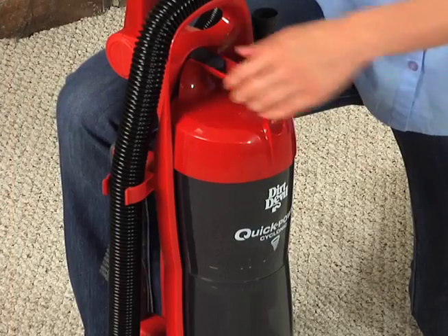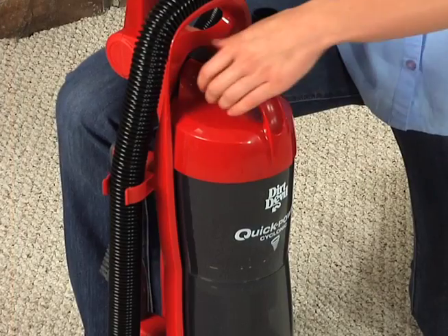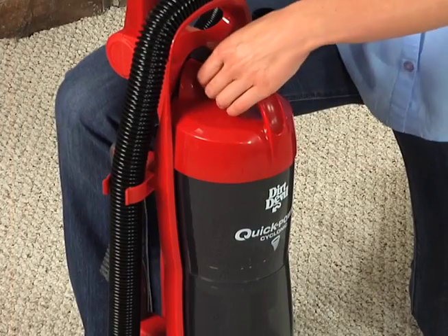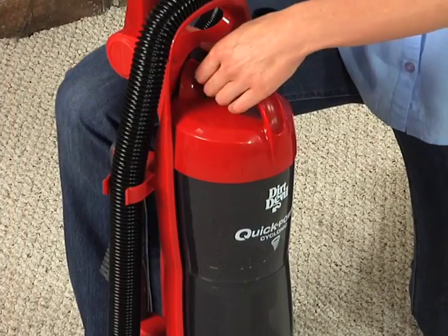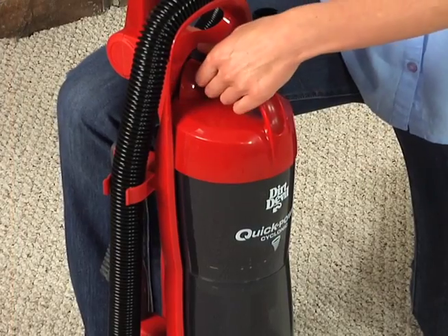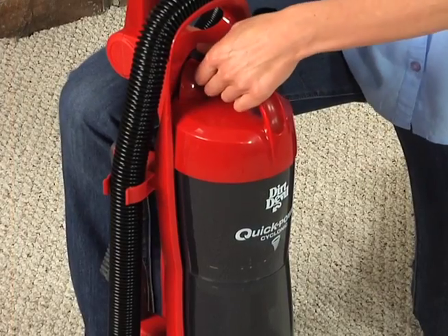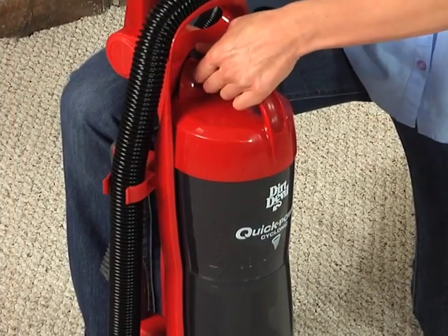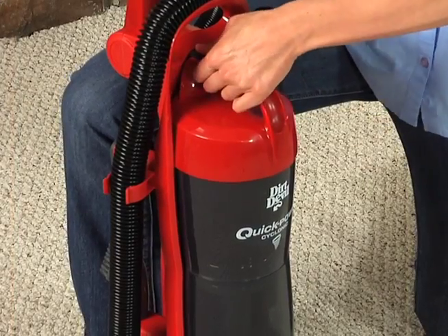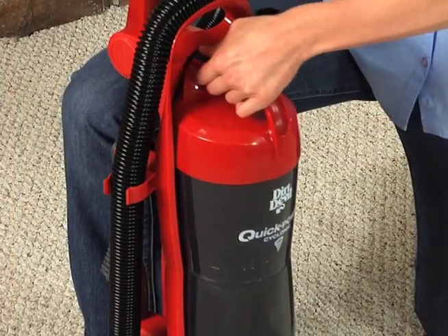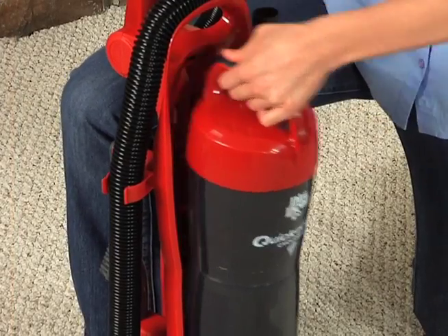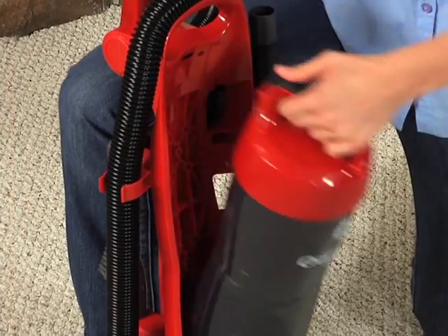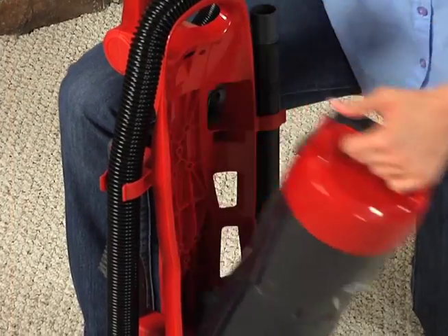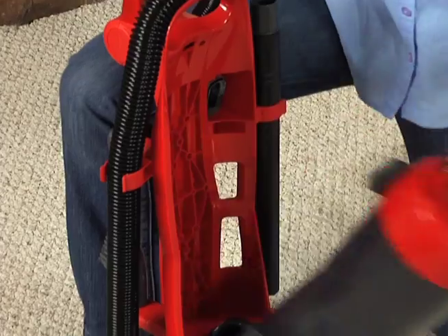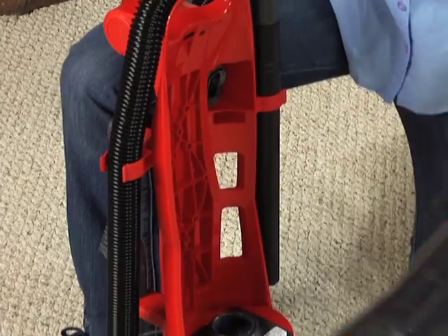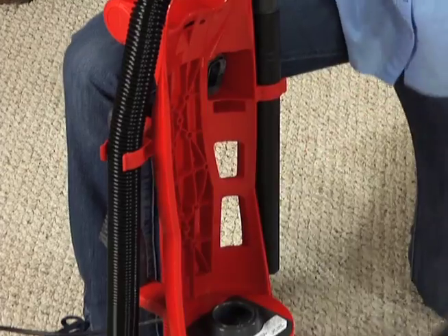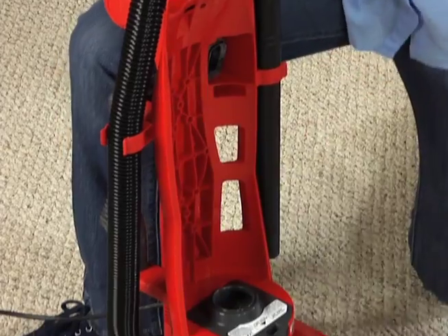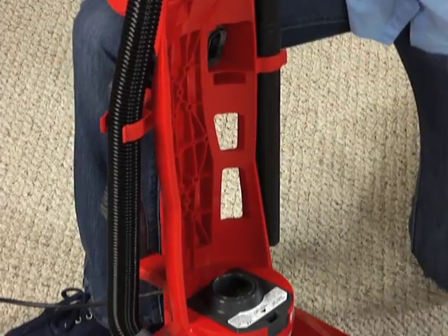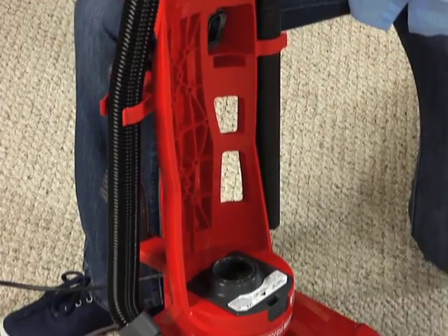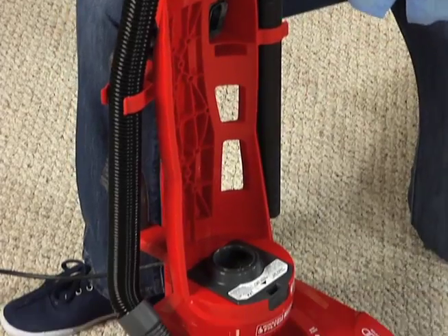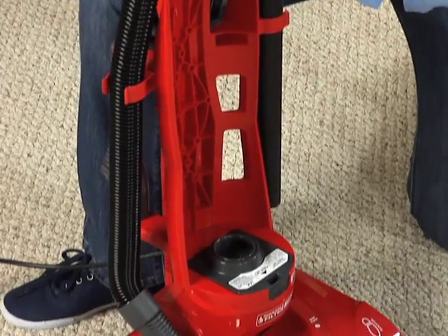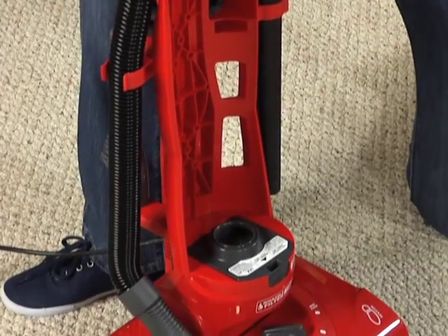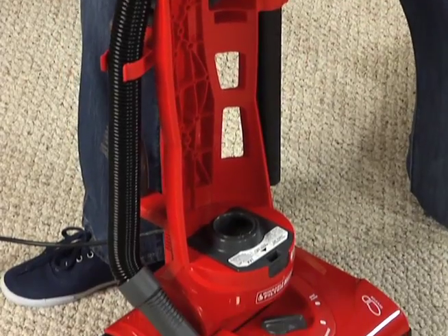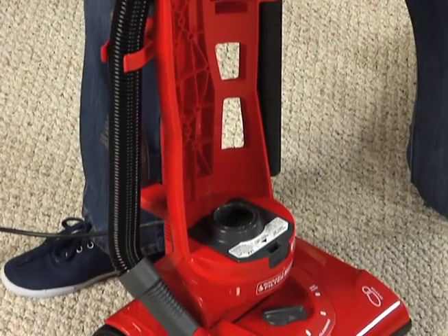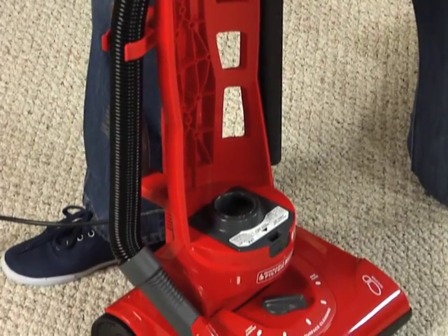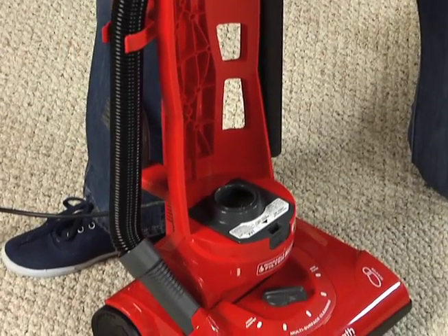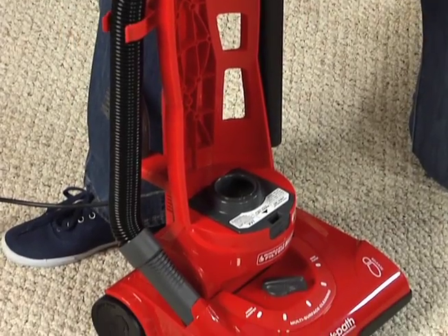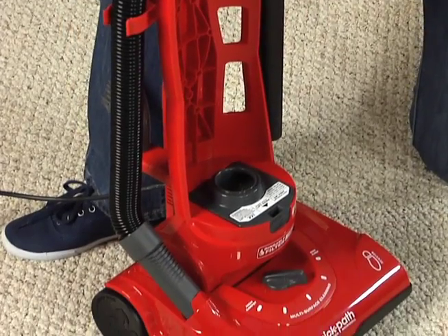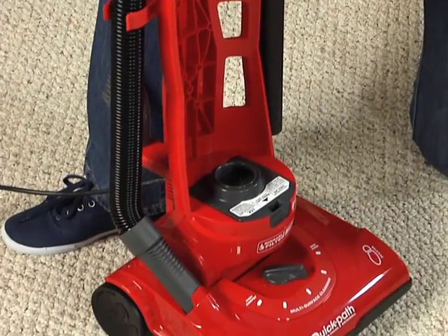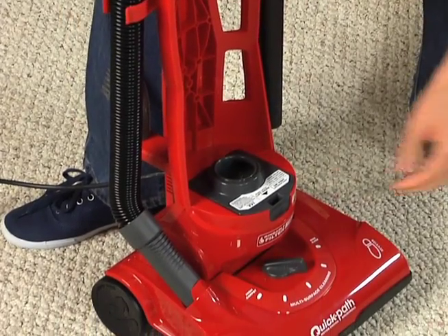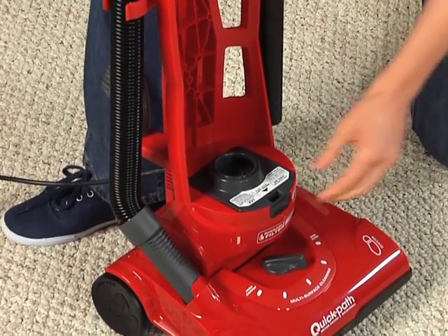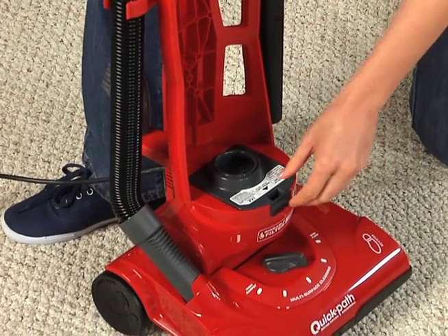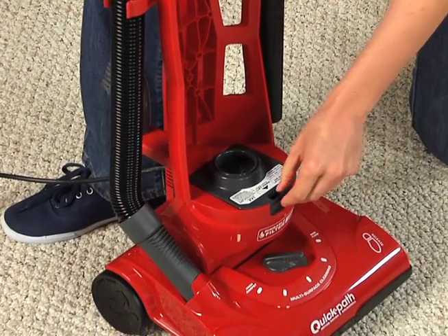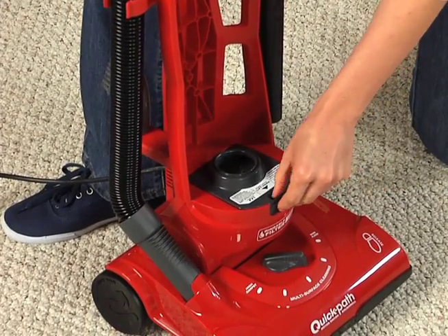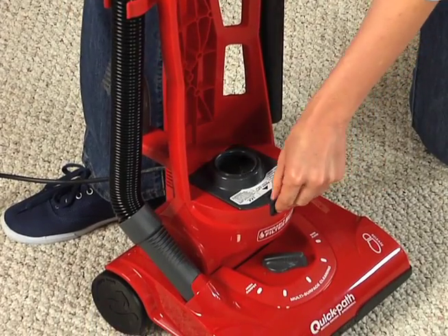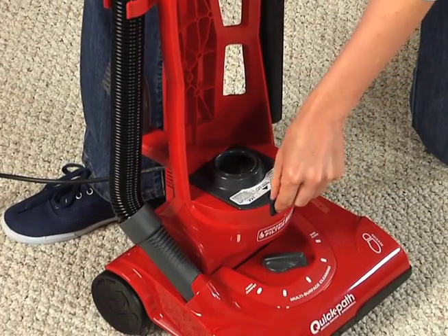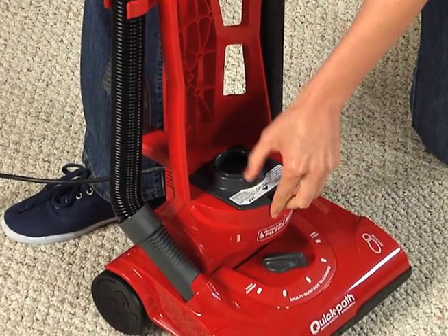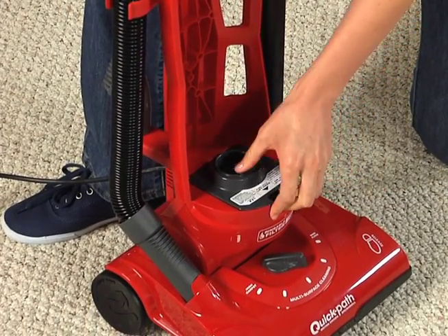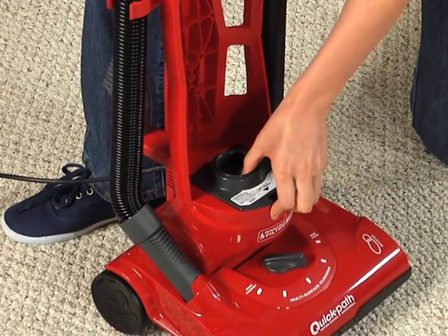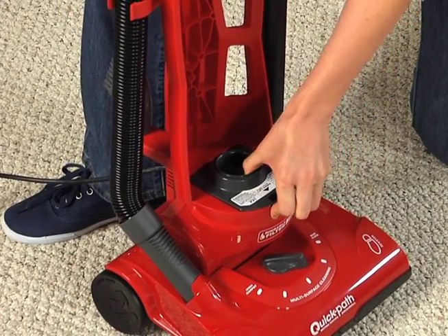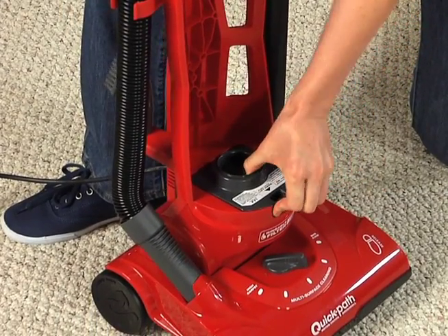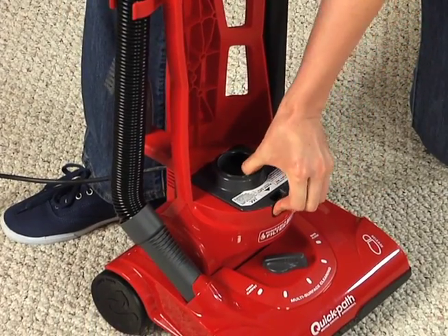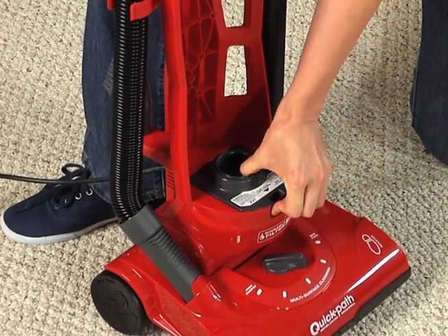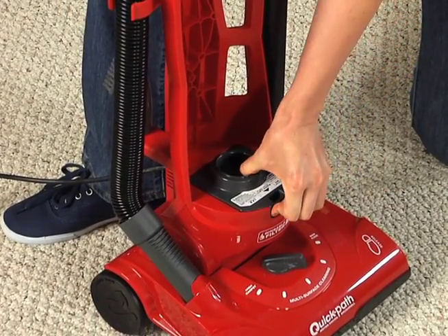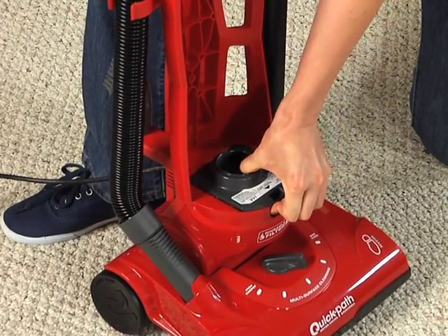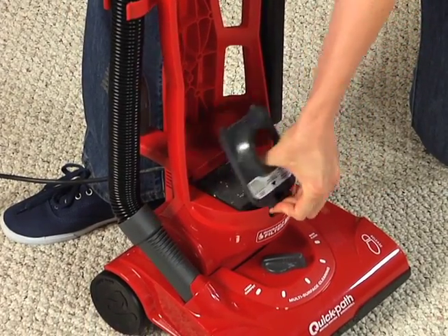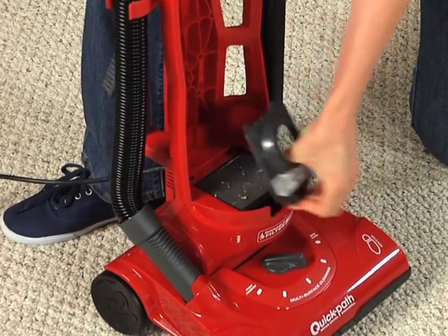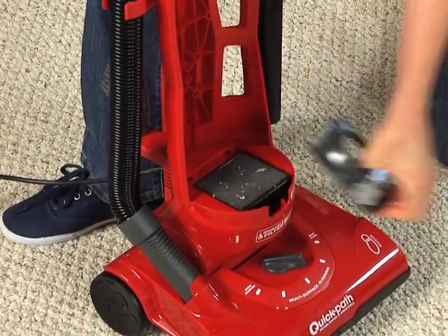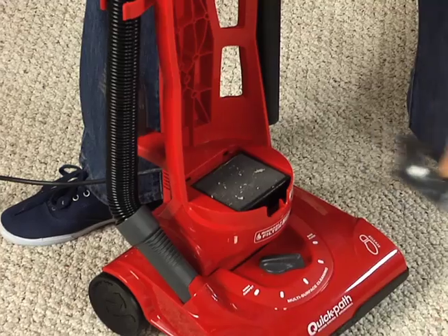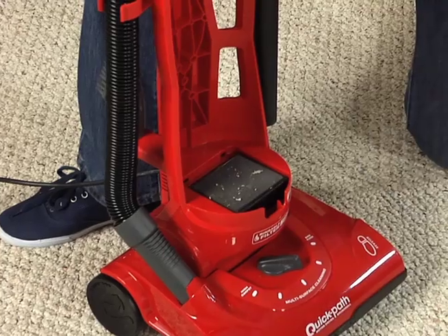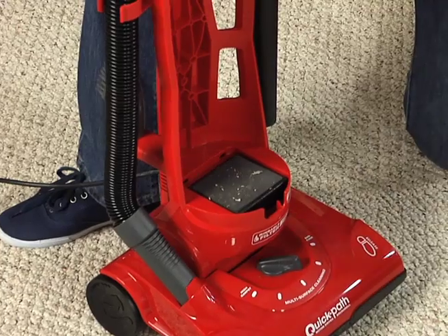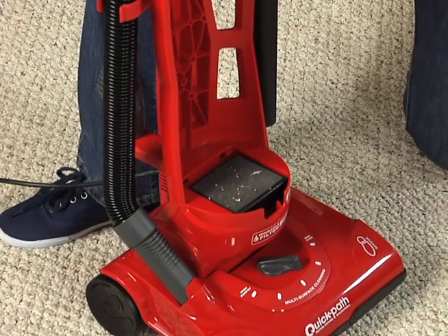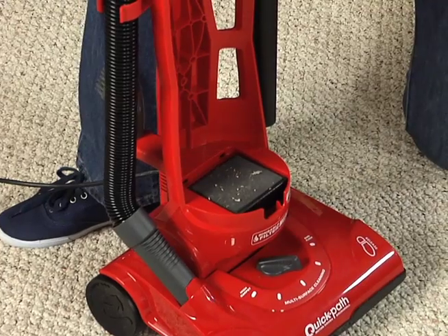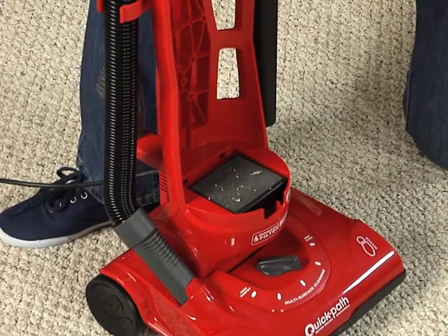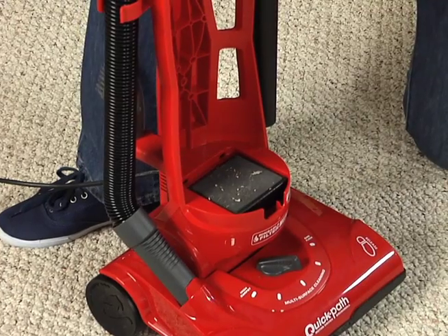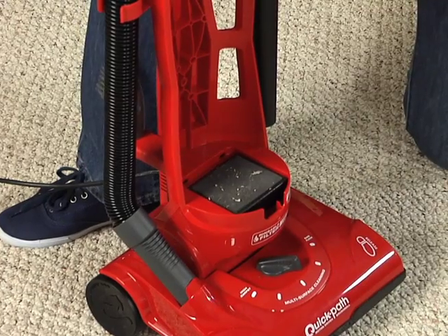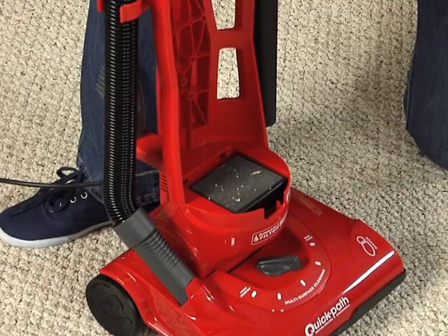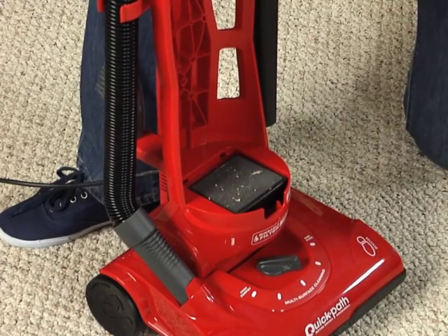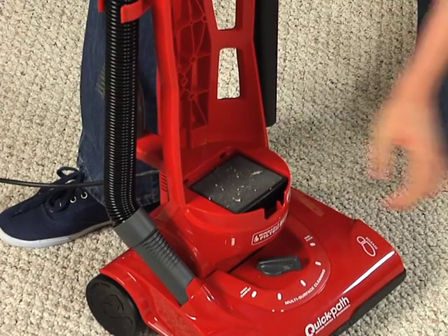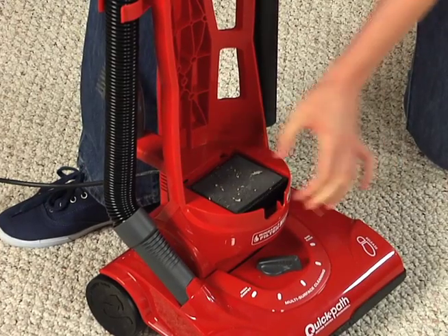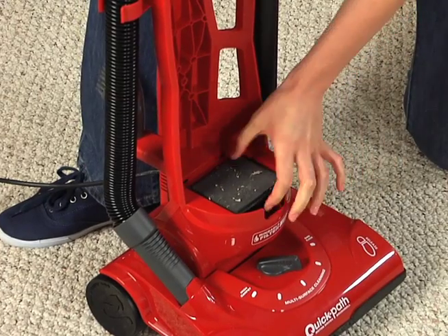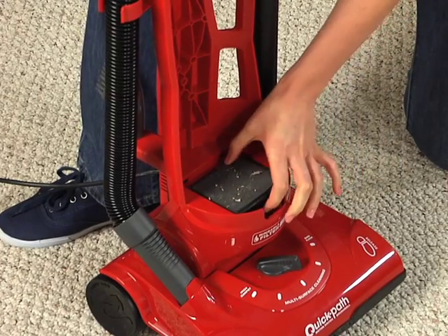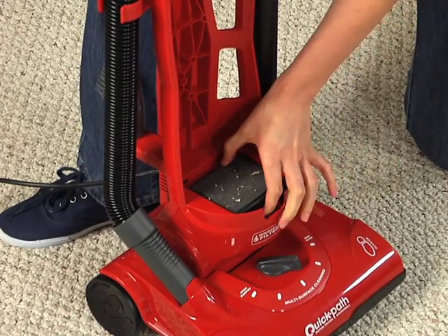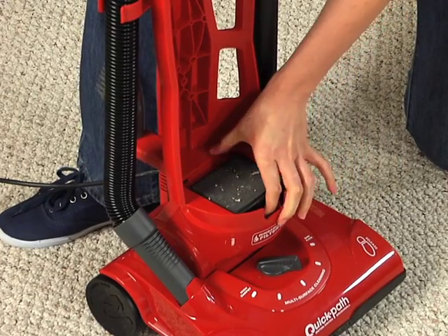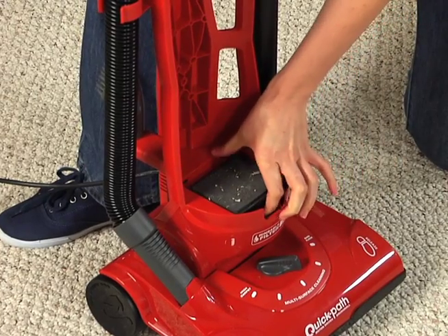Remove the dirt cup and set it aside. Press in firmly to remove the filter cover and take out the filter cartridge.